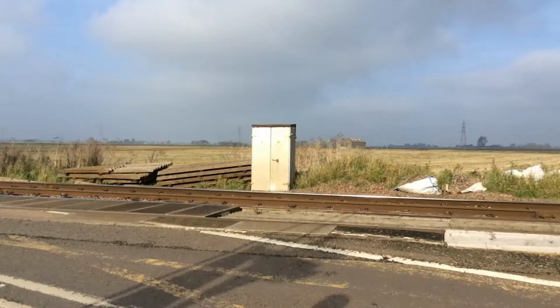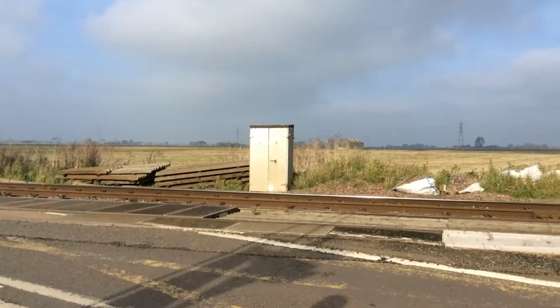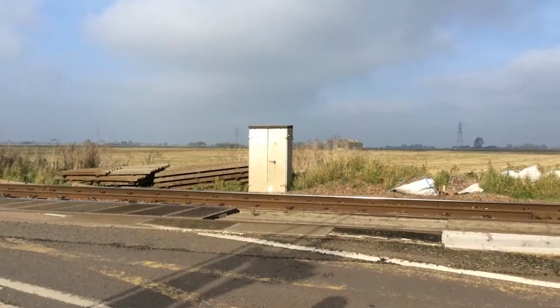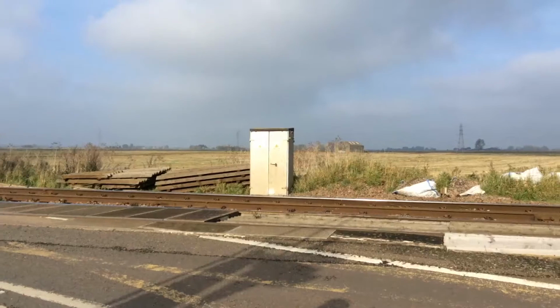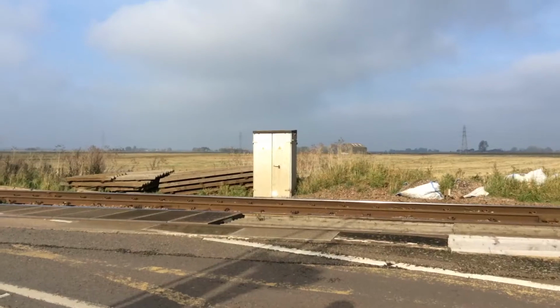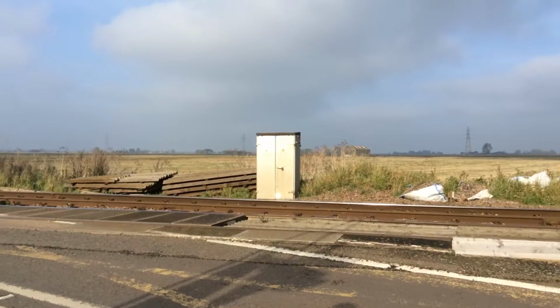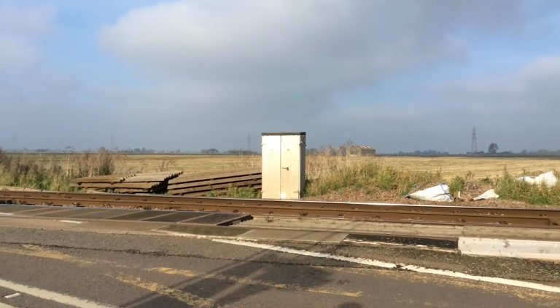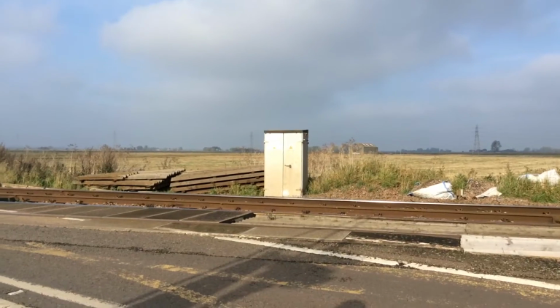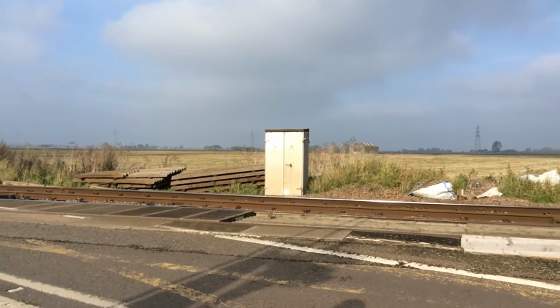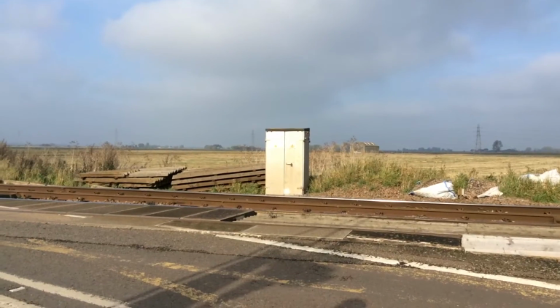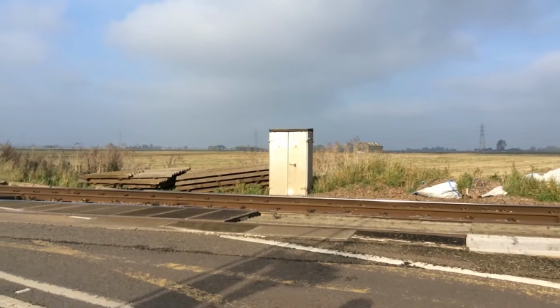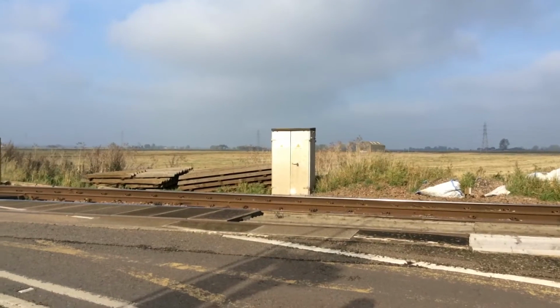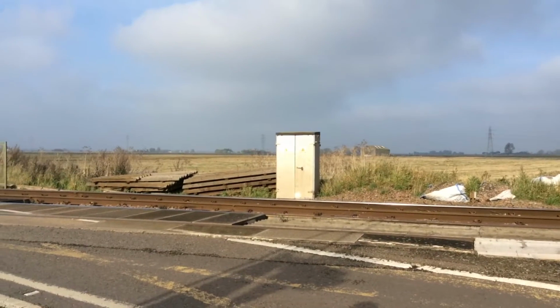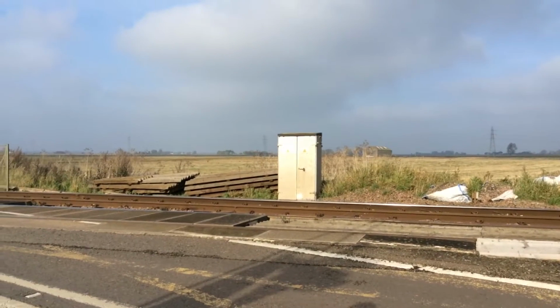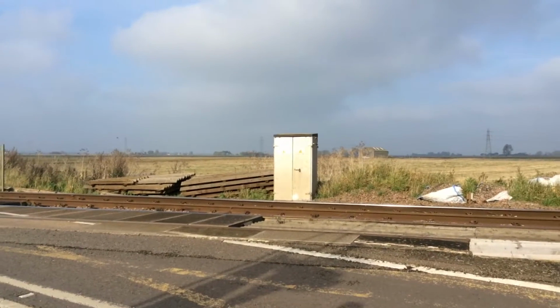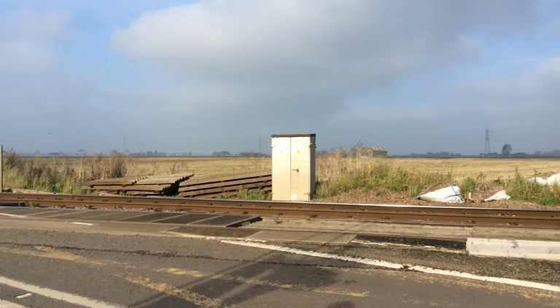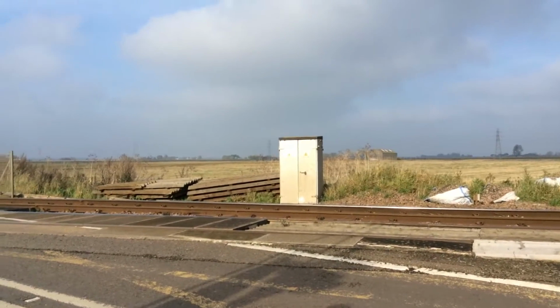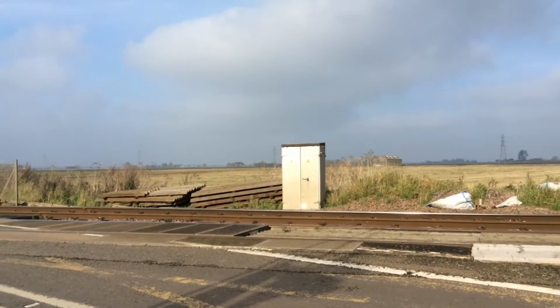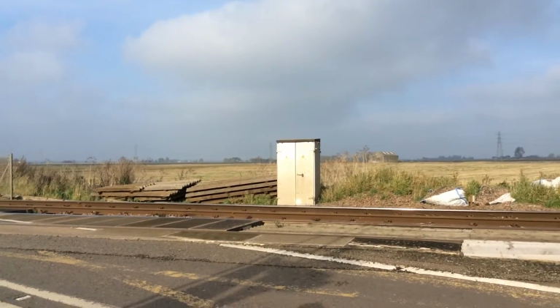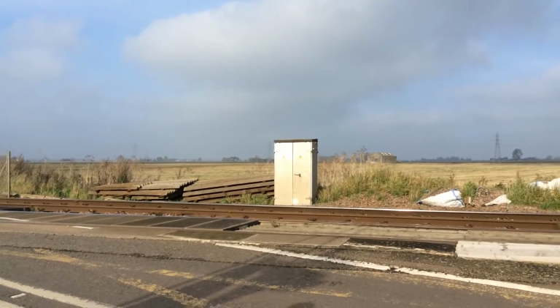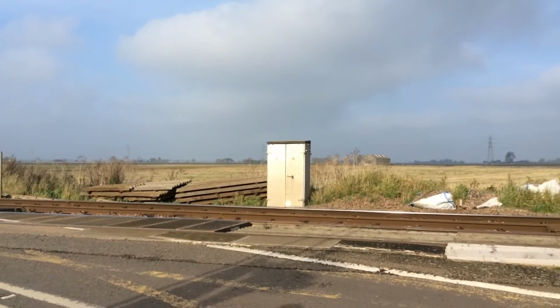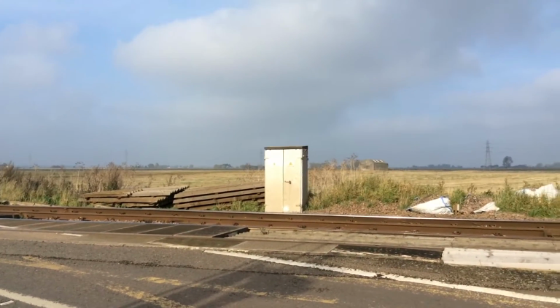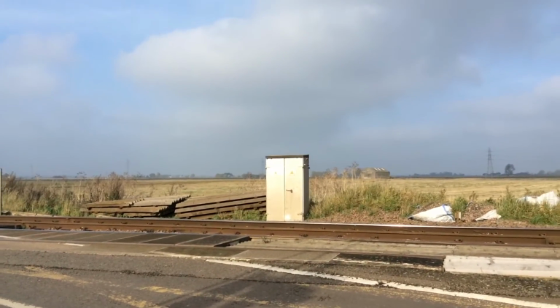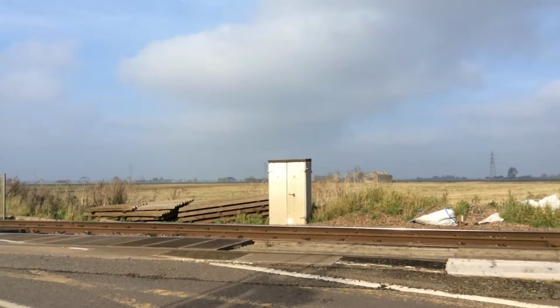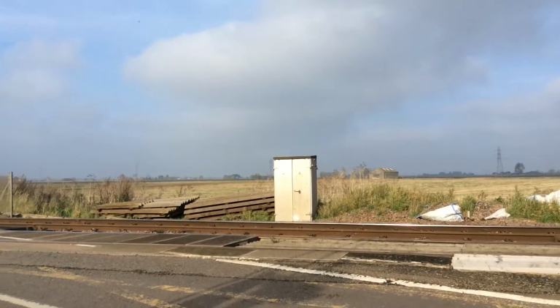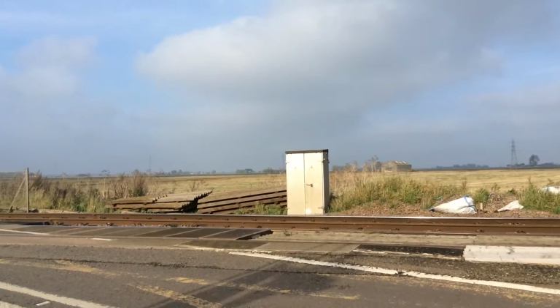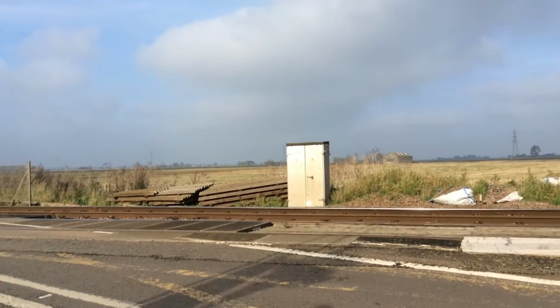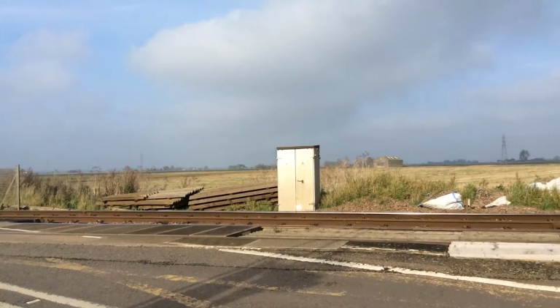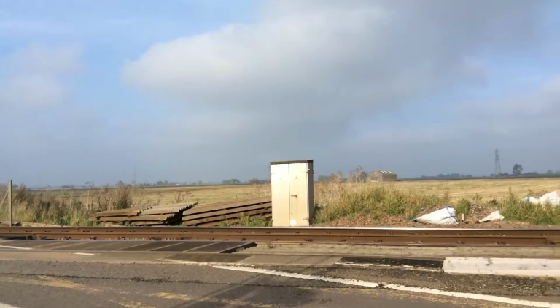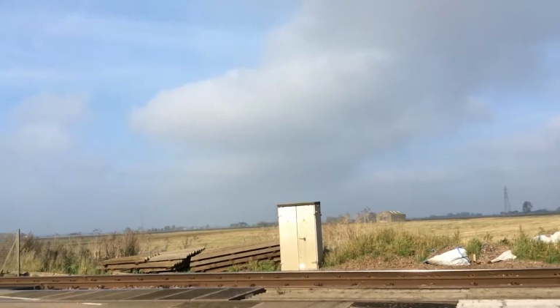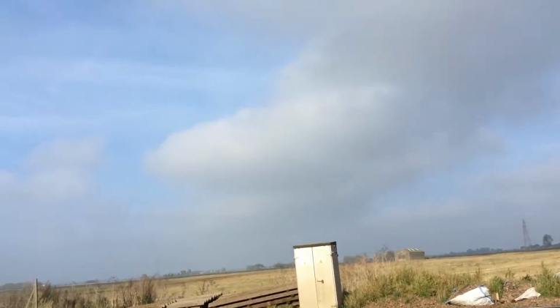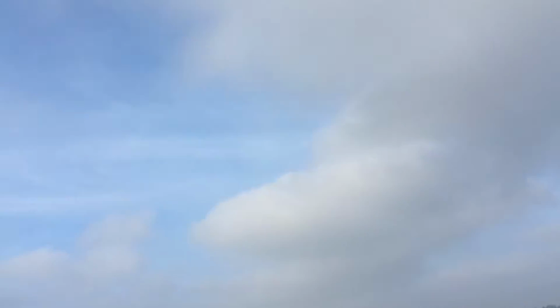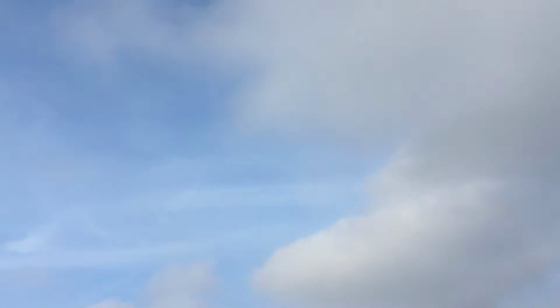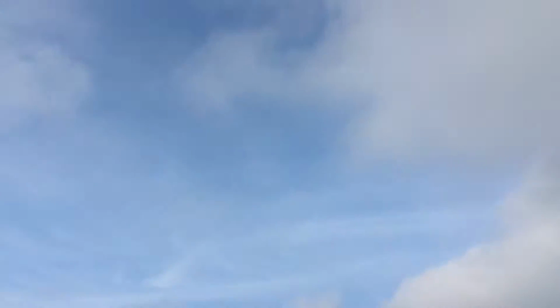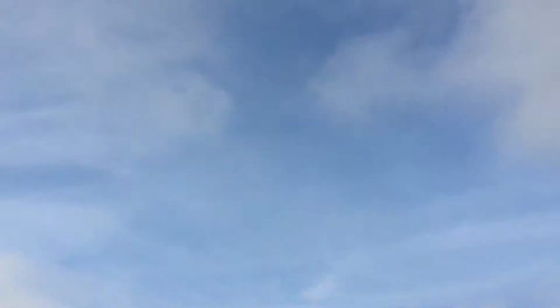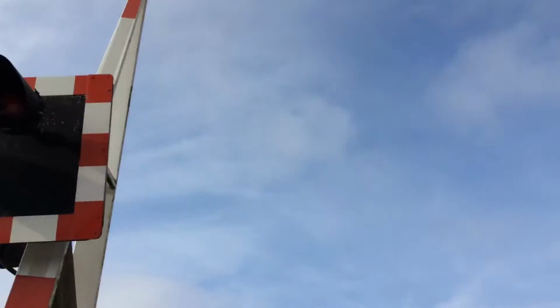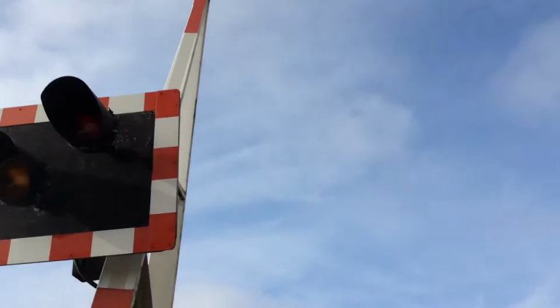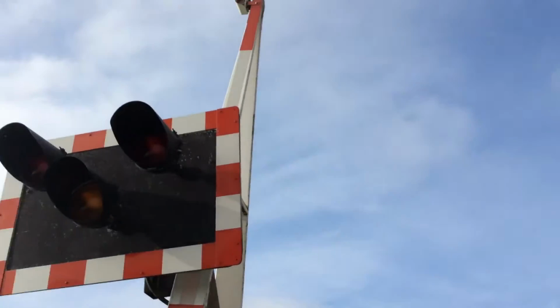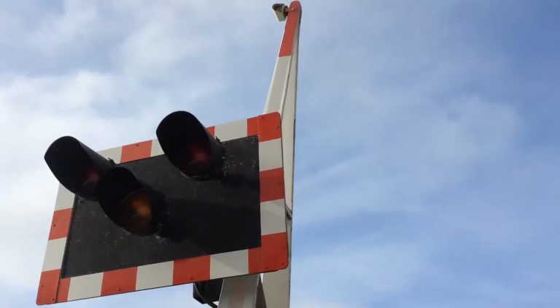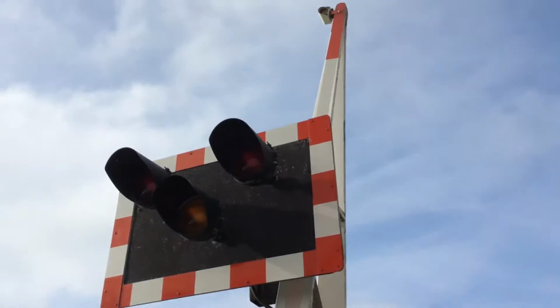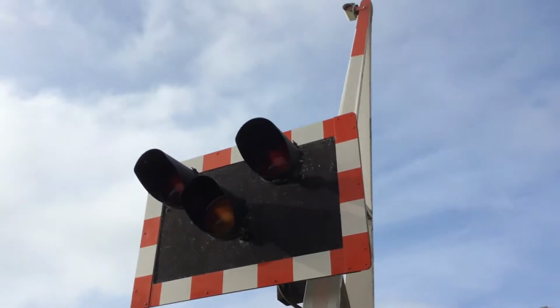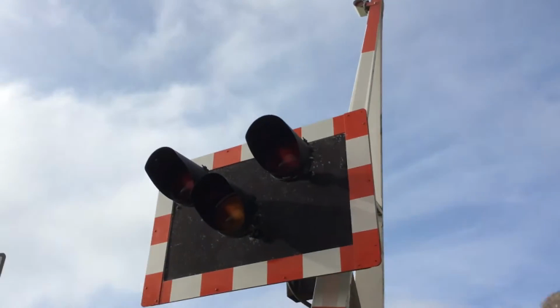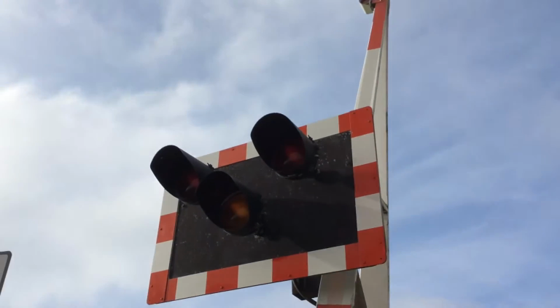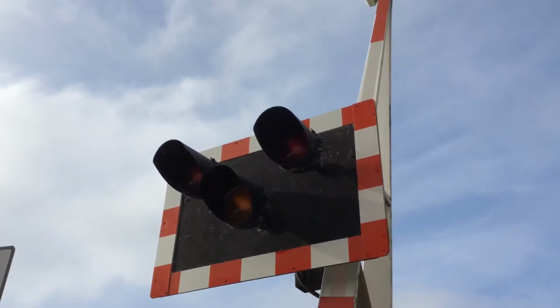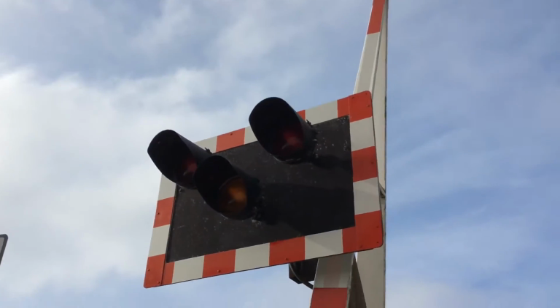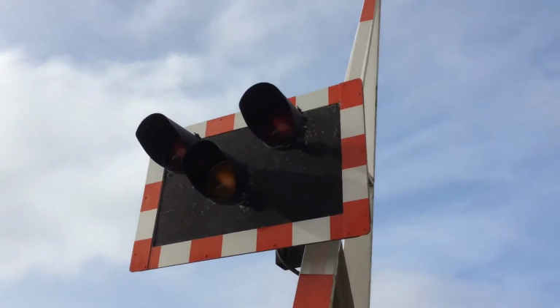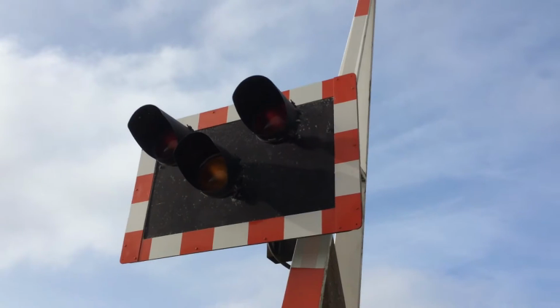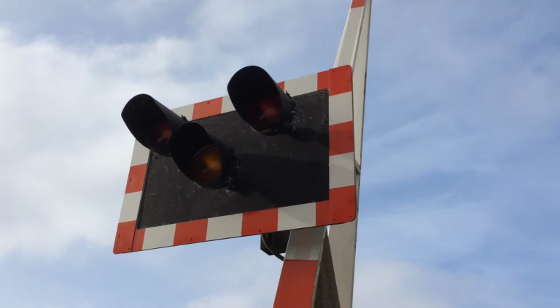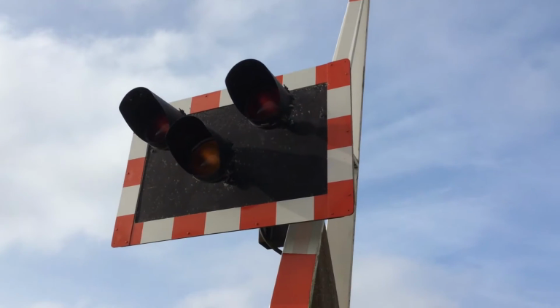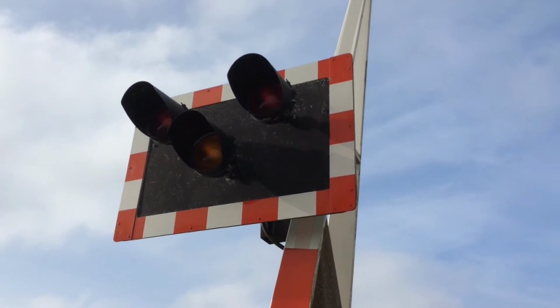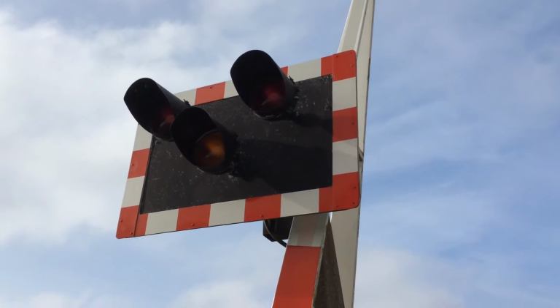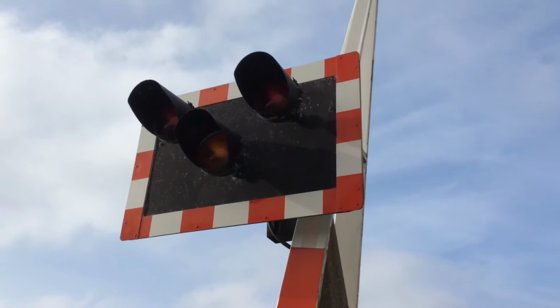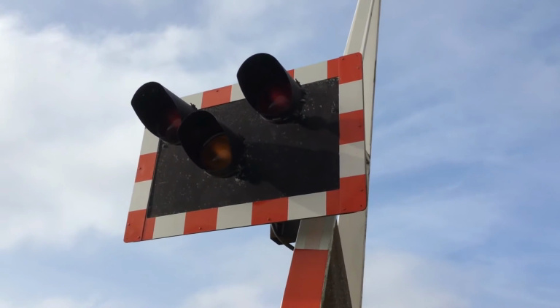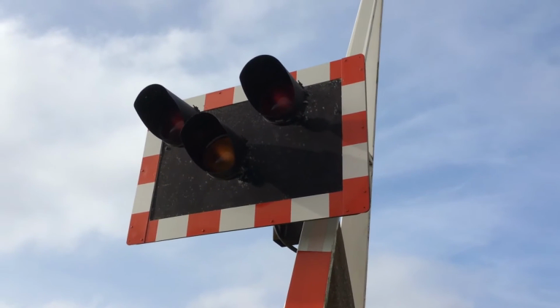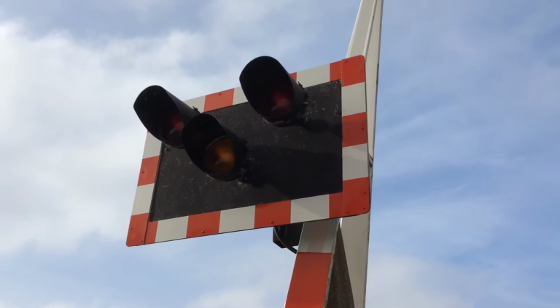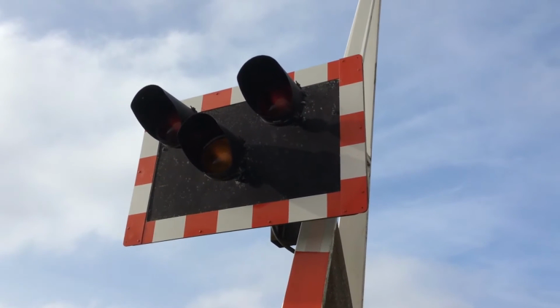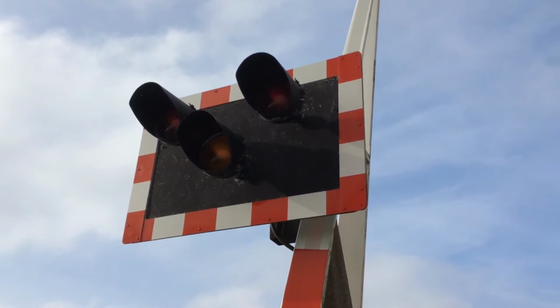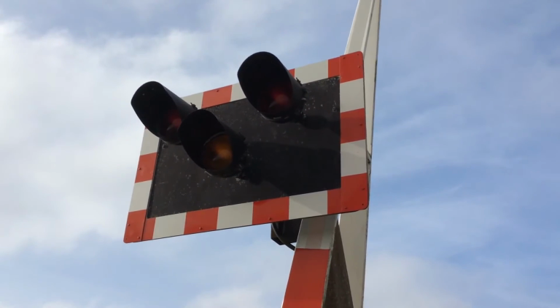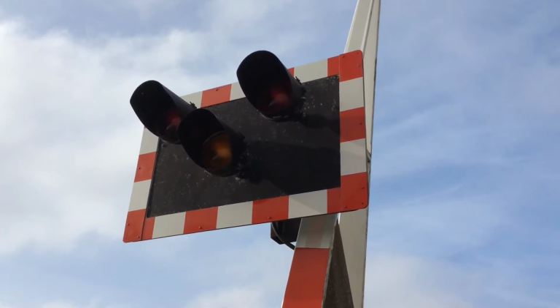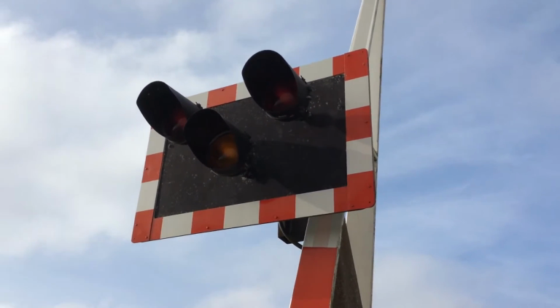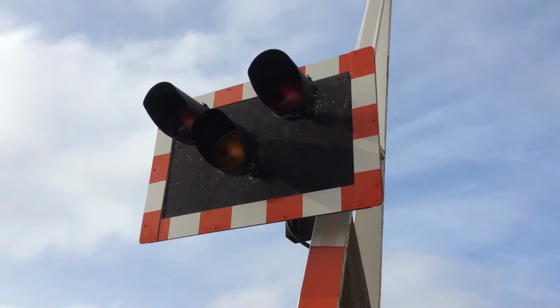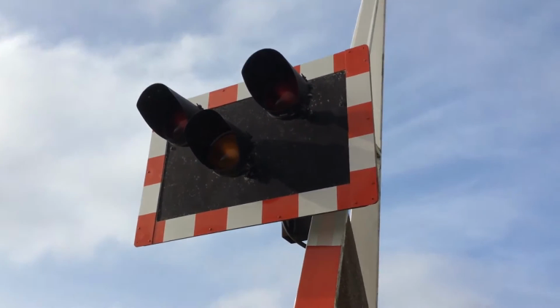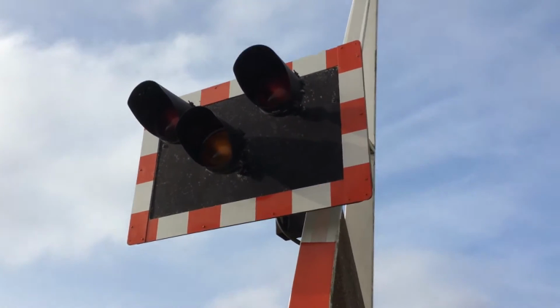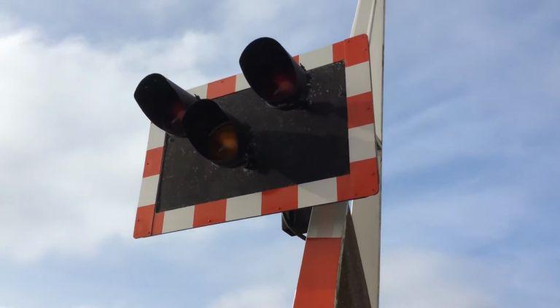Hi guys, Golden, Joe and Jamie here. Now here we have the showcase of Three Horseshoes Number One level crossing in Cambridgeshire.